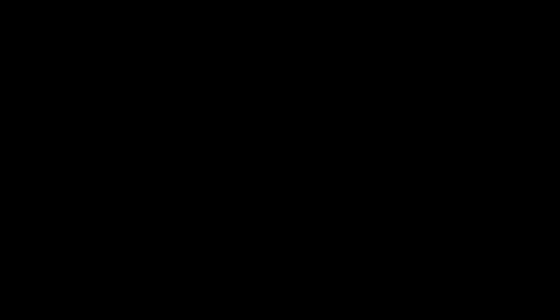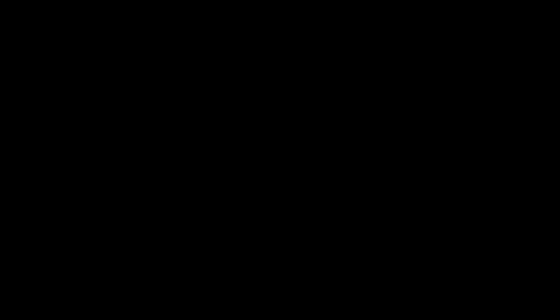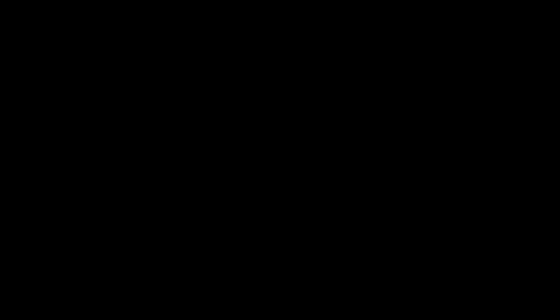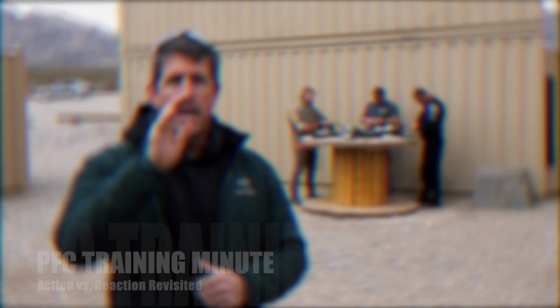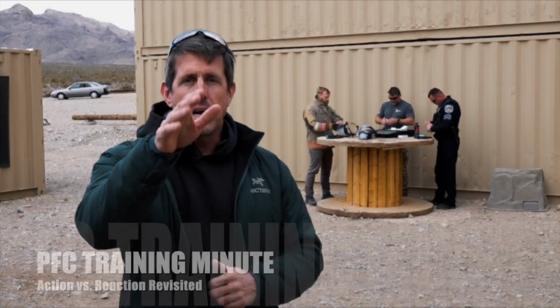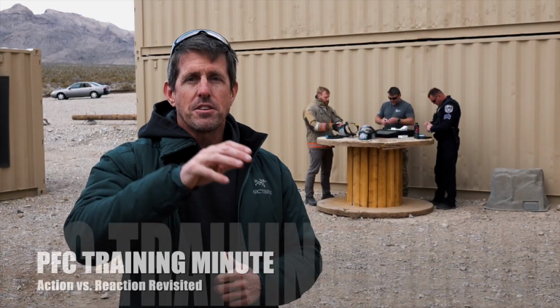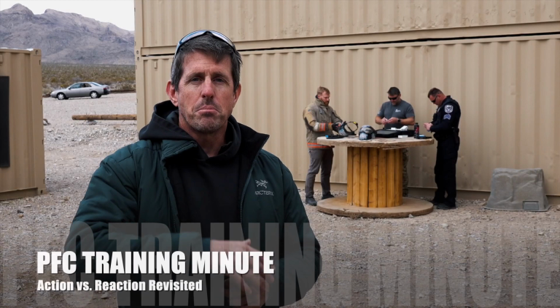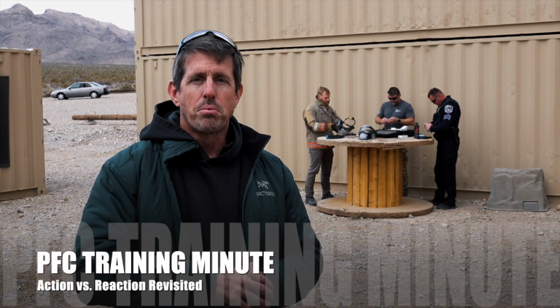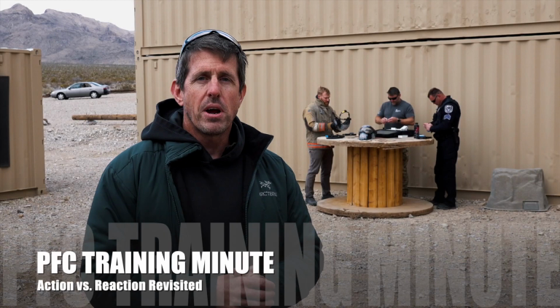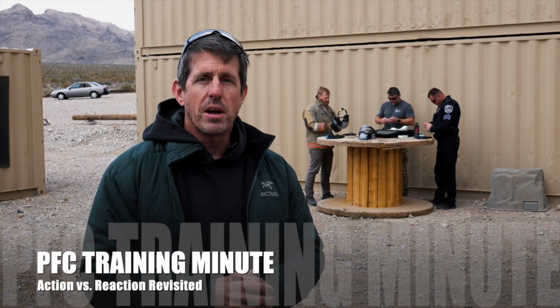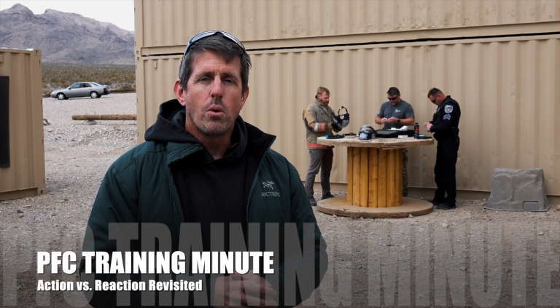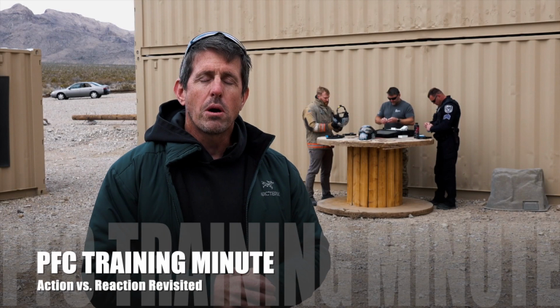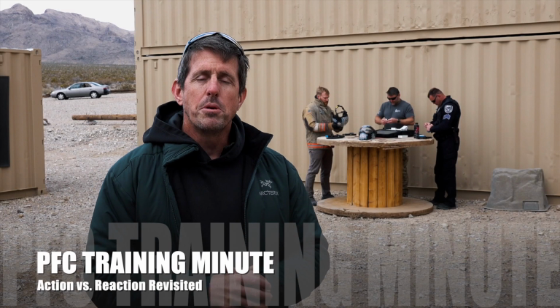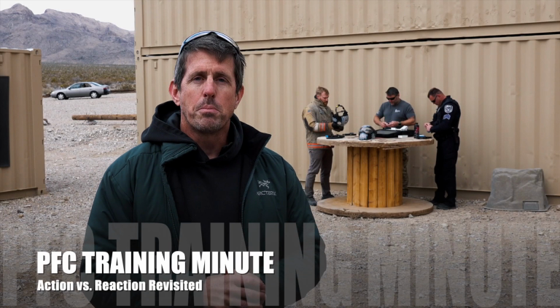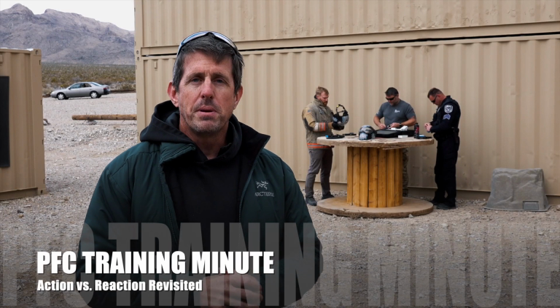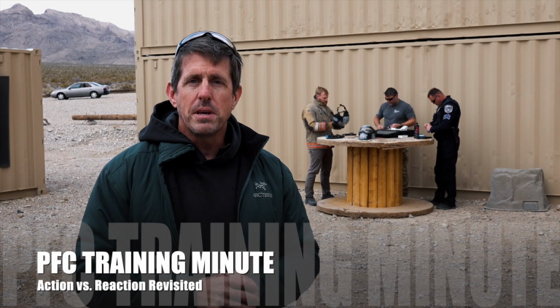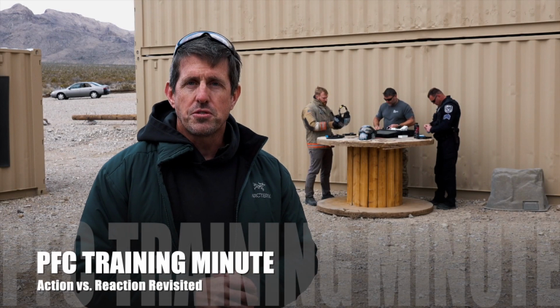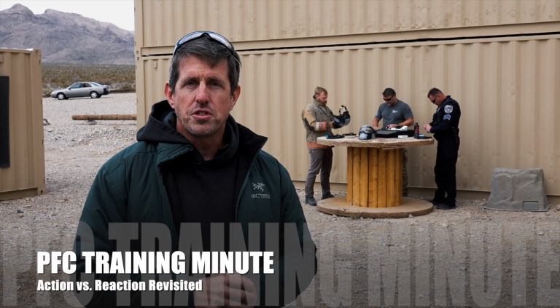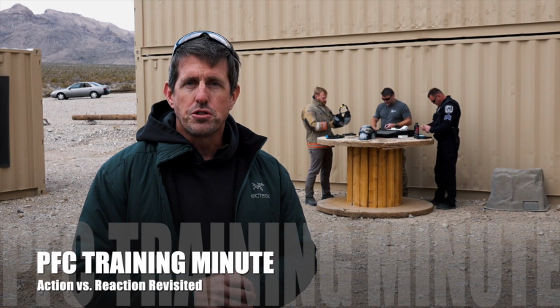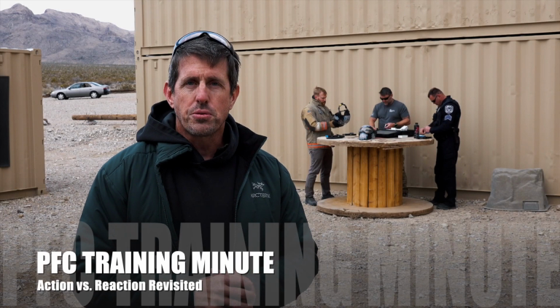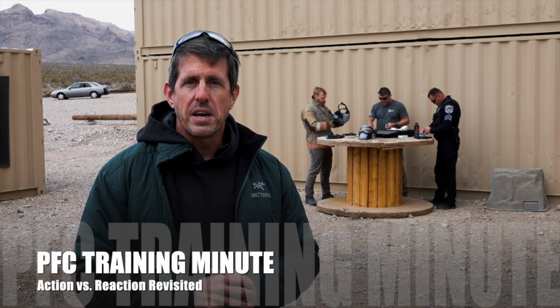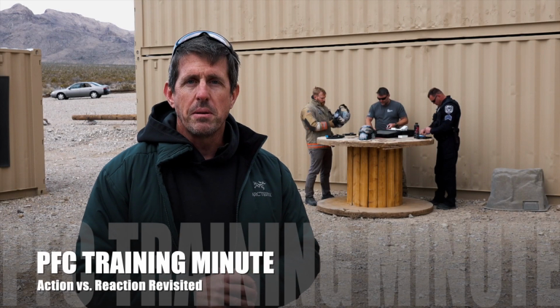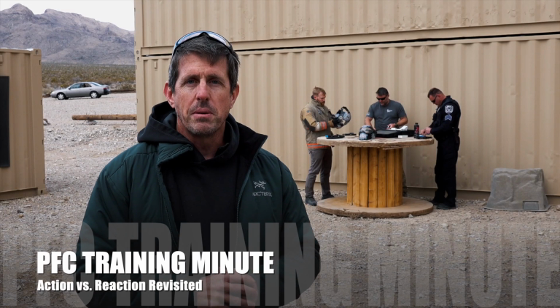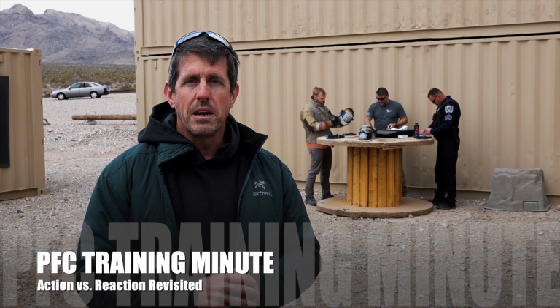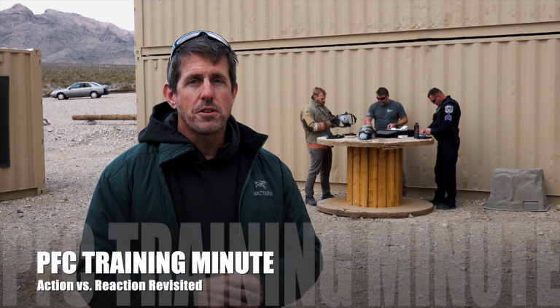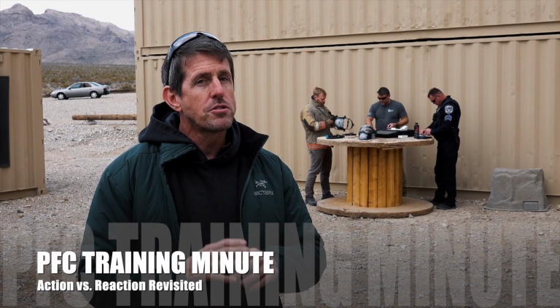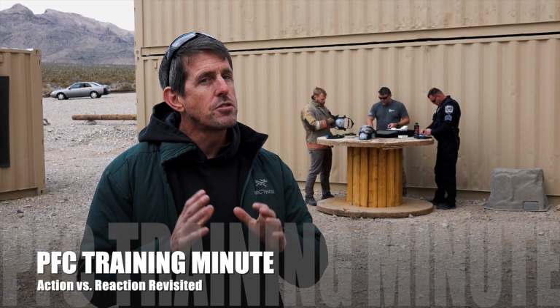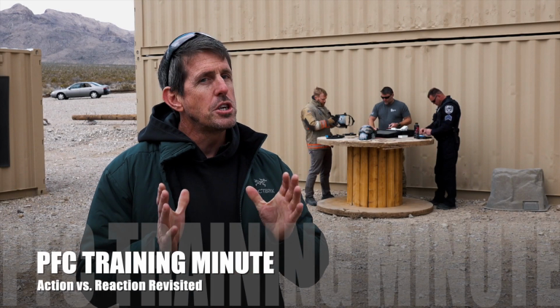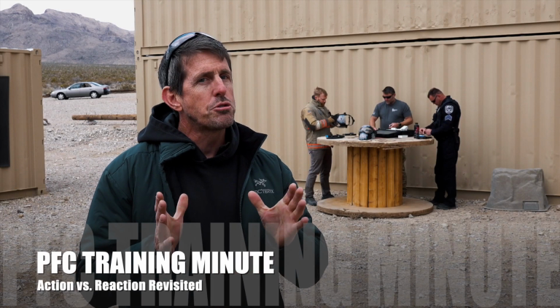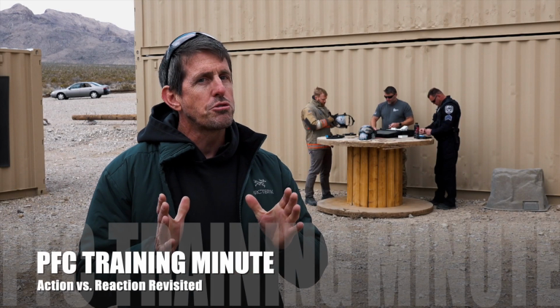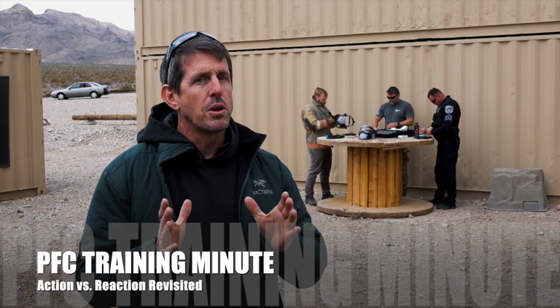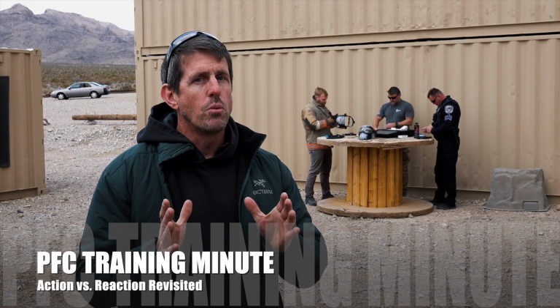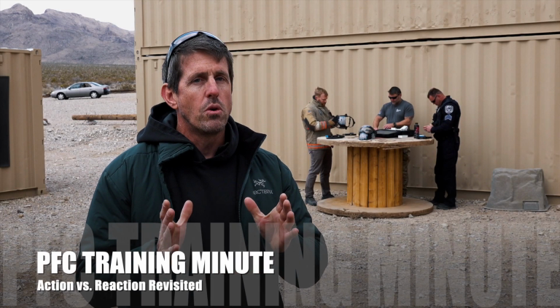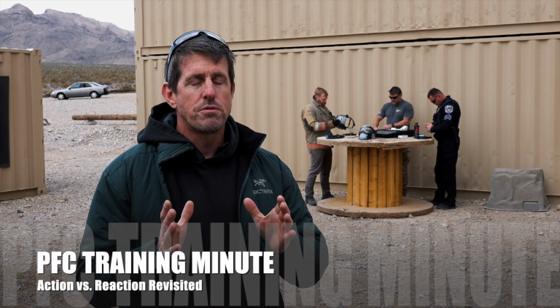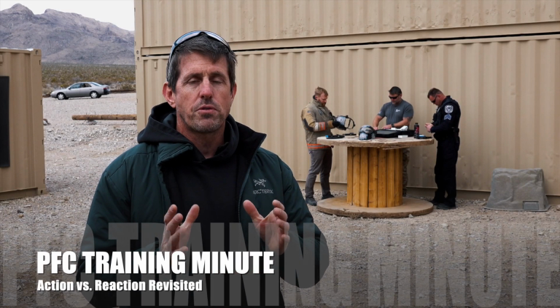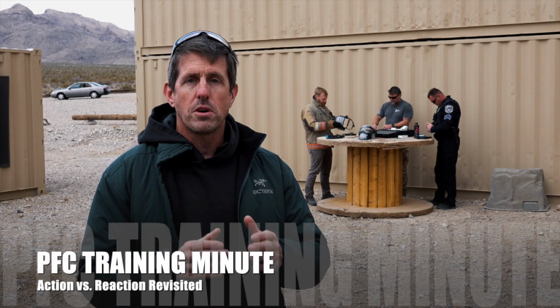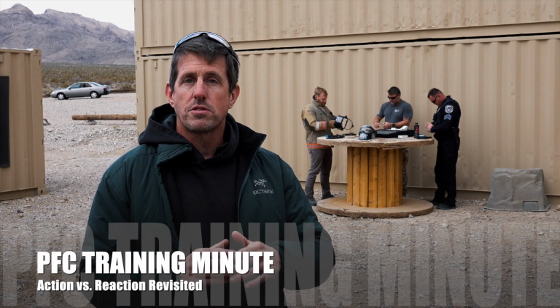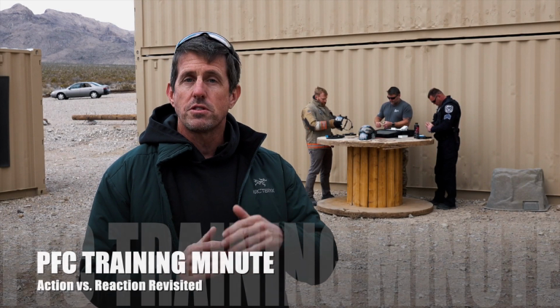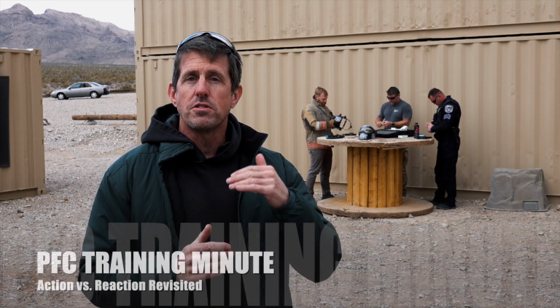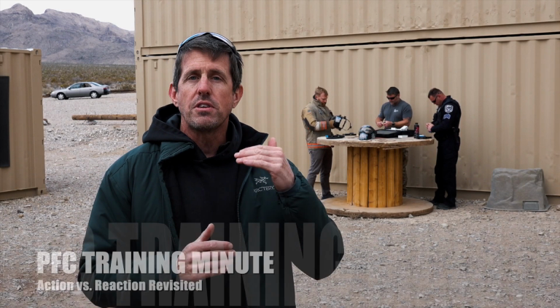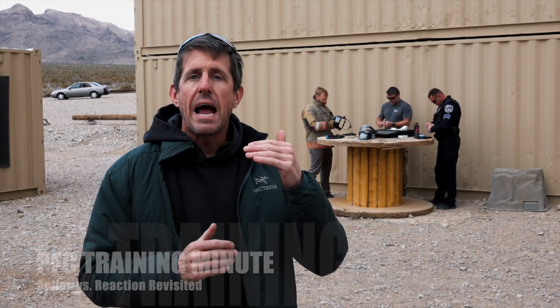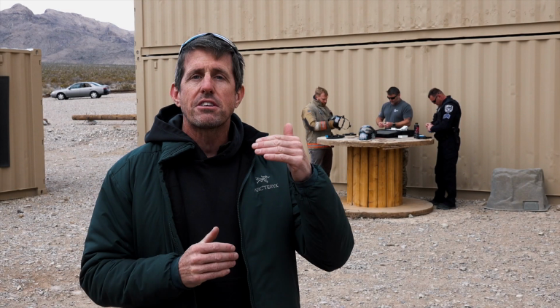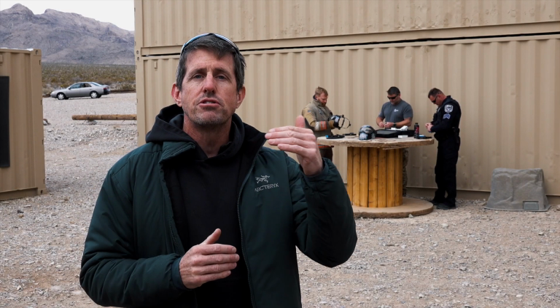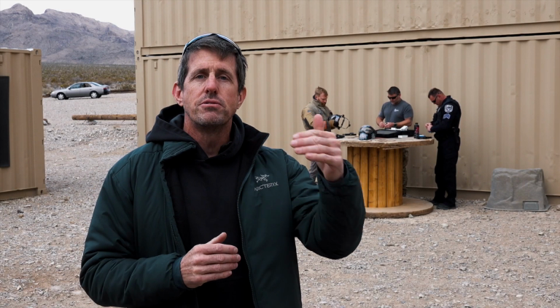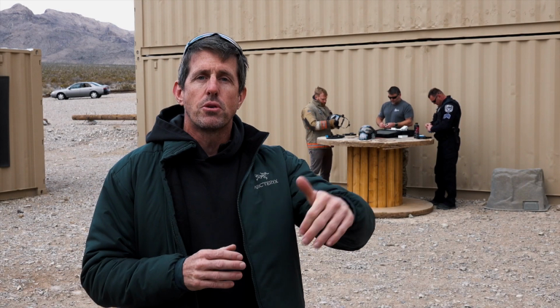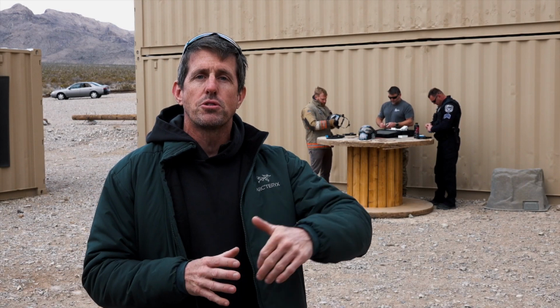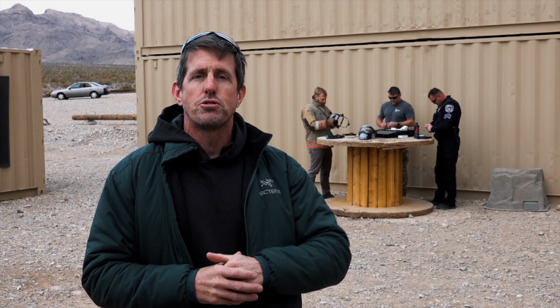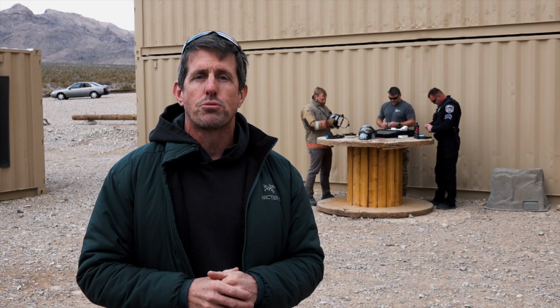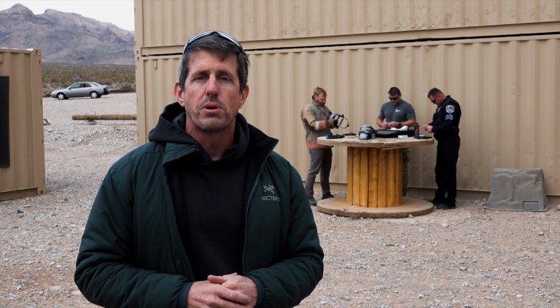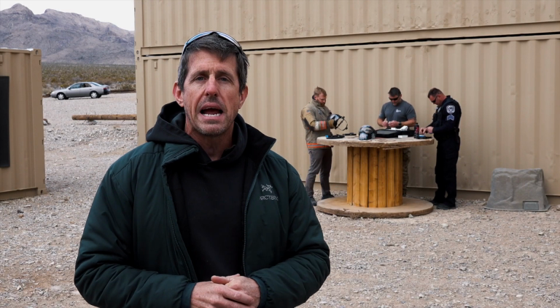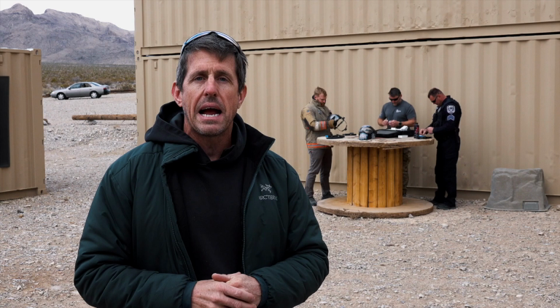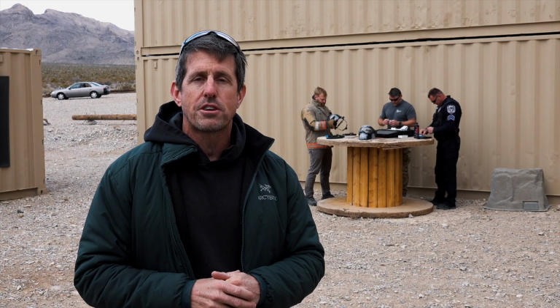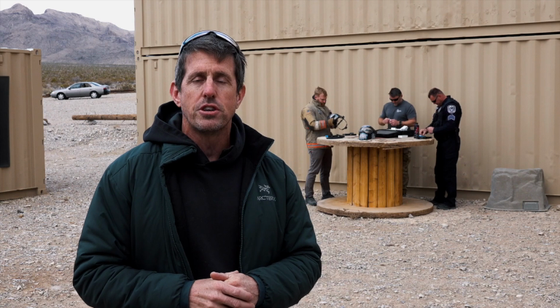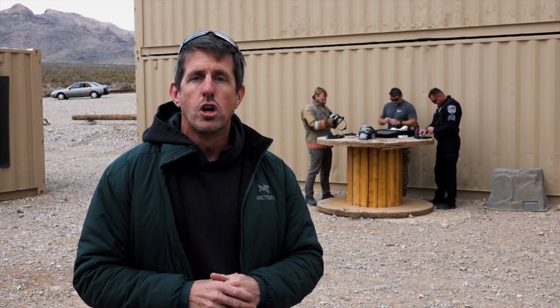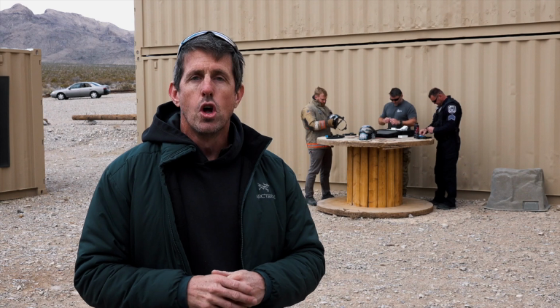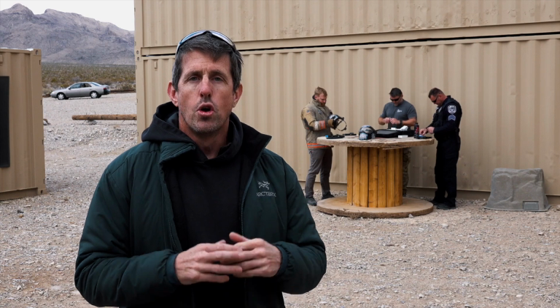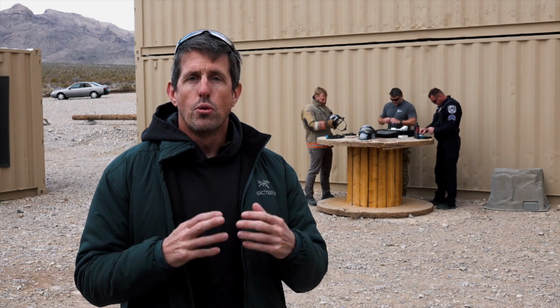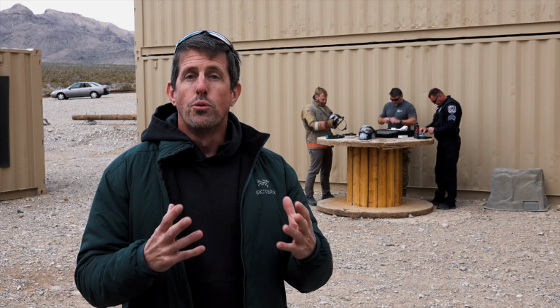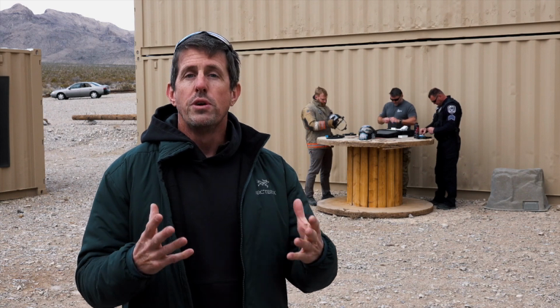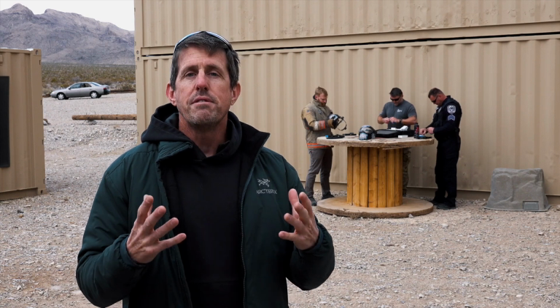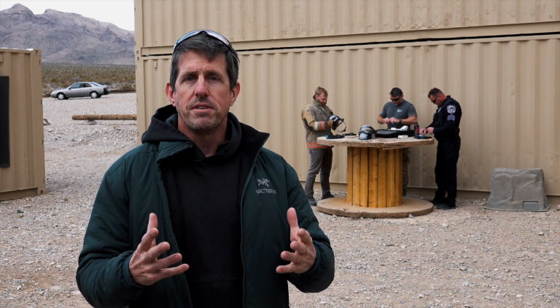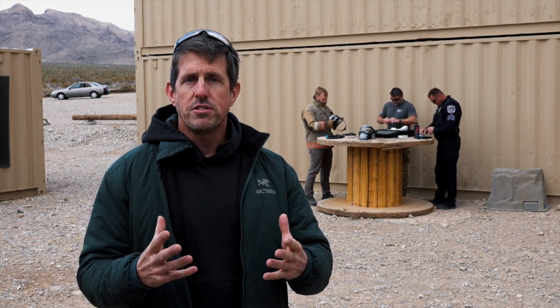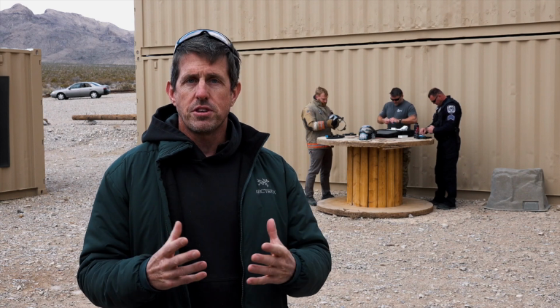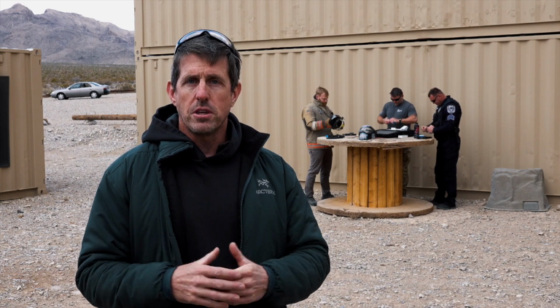Hey guys, I'm Brian. Welcome to your PFC Training Minute. This is an interesting one for us — this is Action Versus Reaction, revisited.